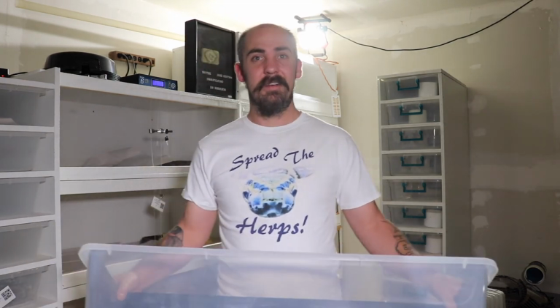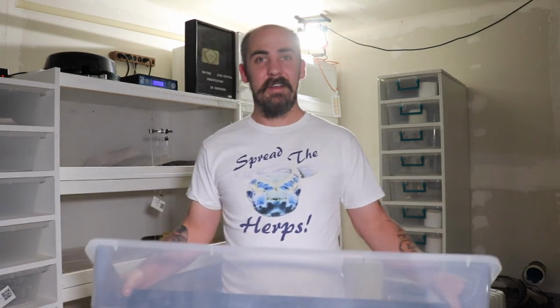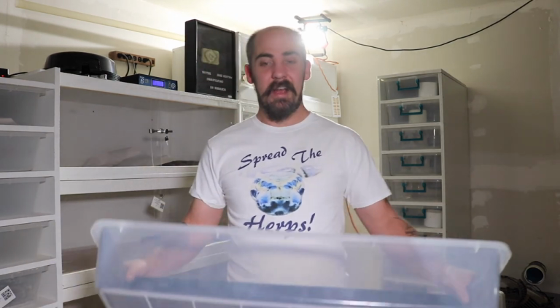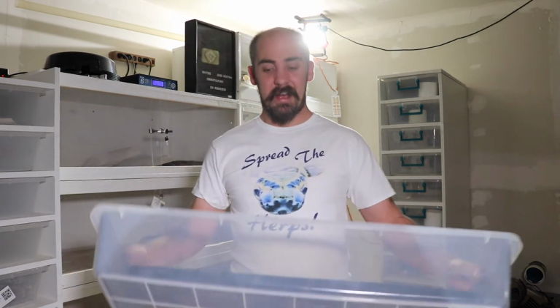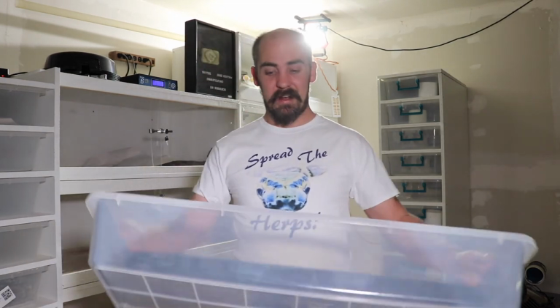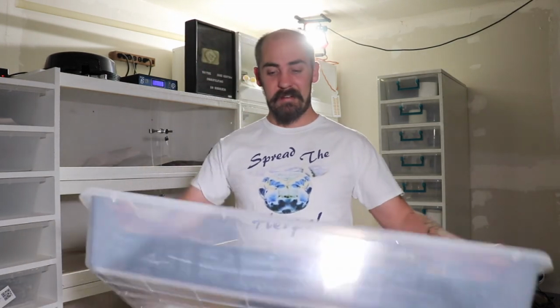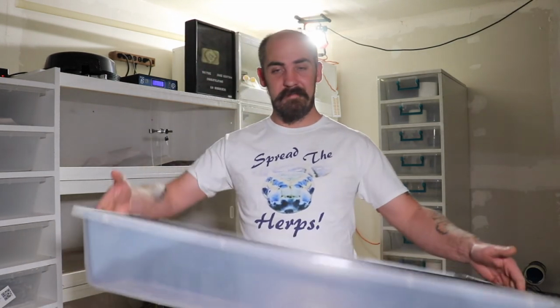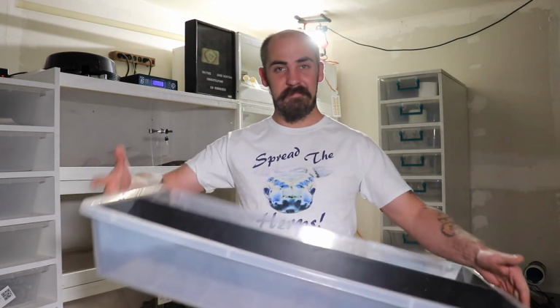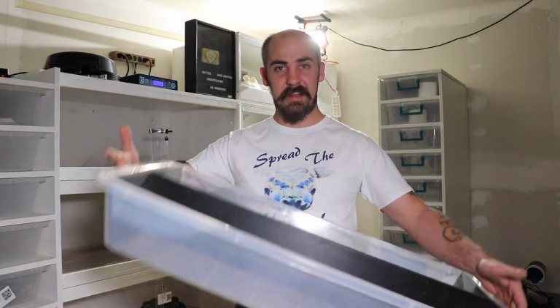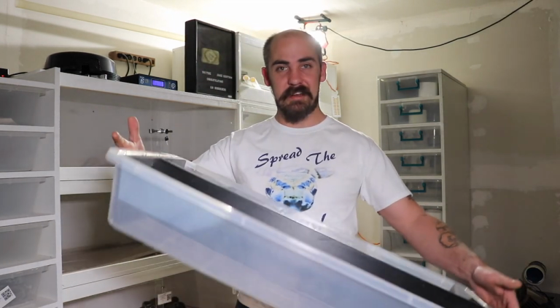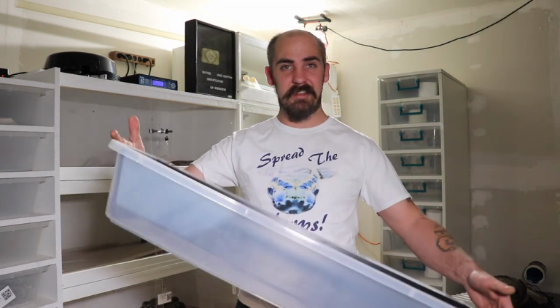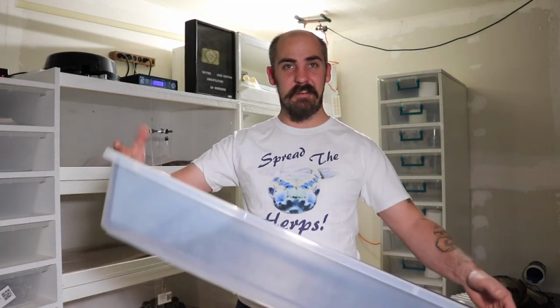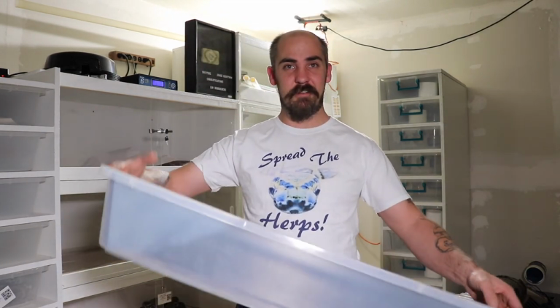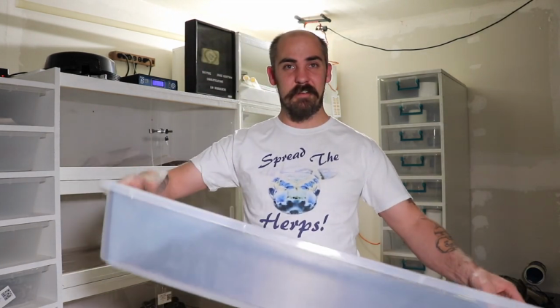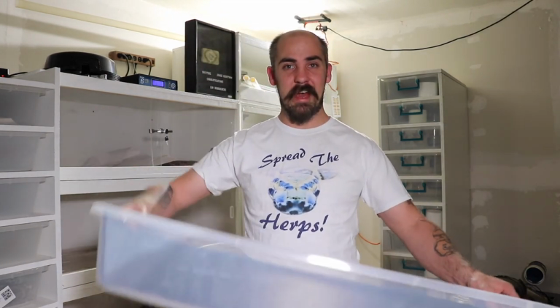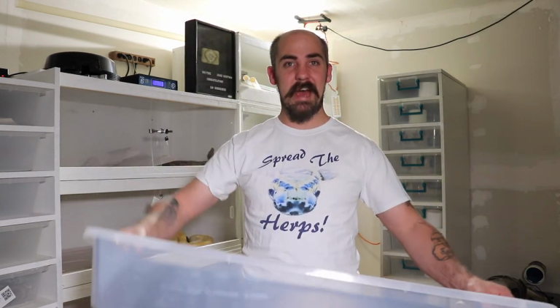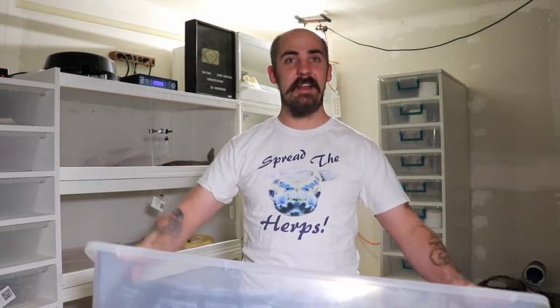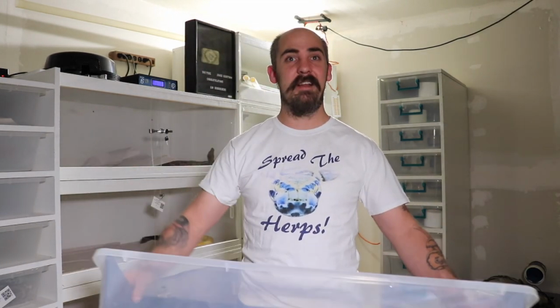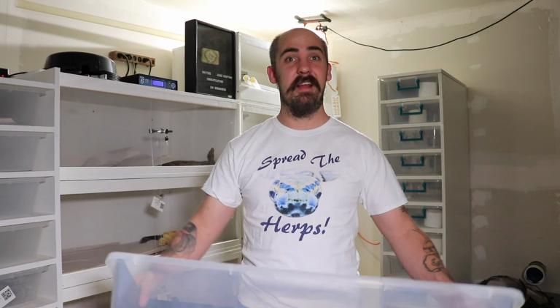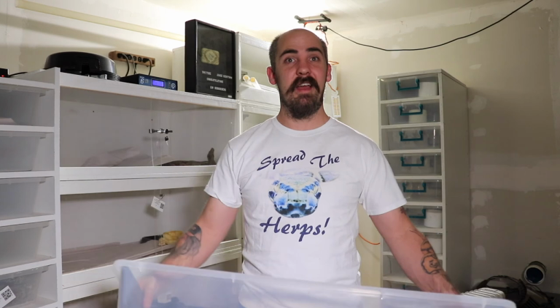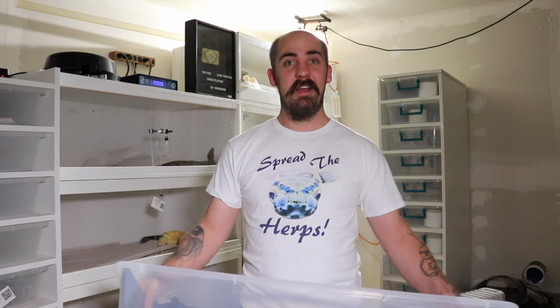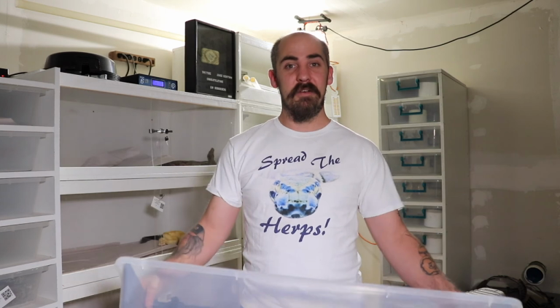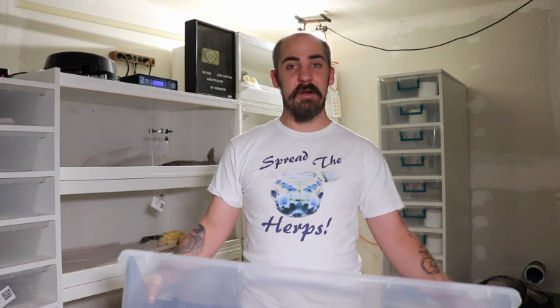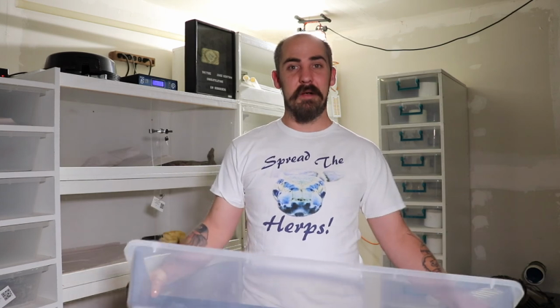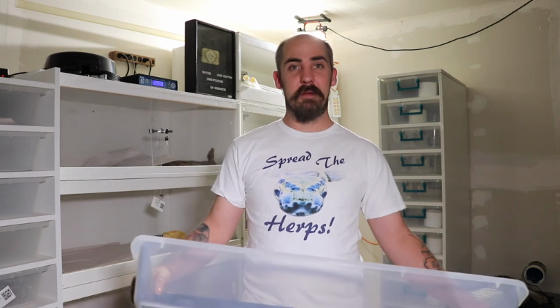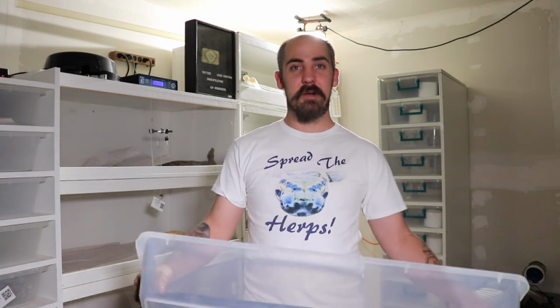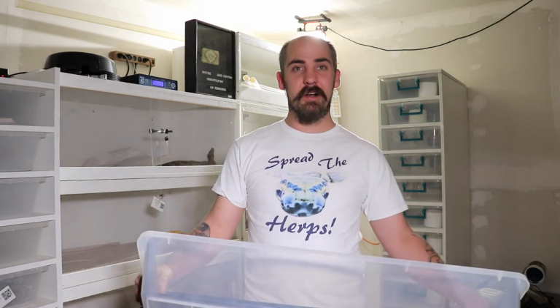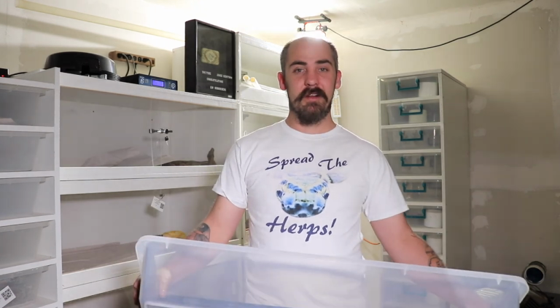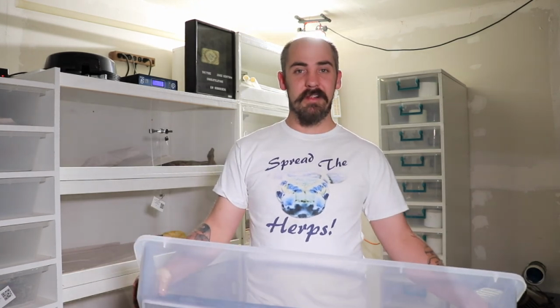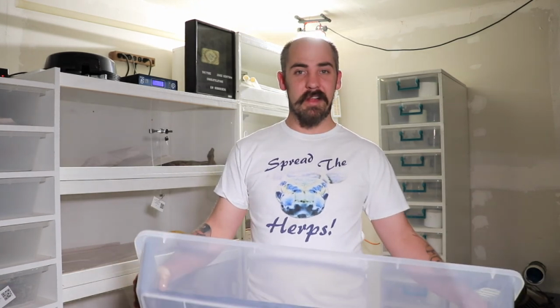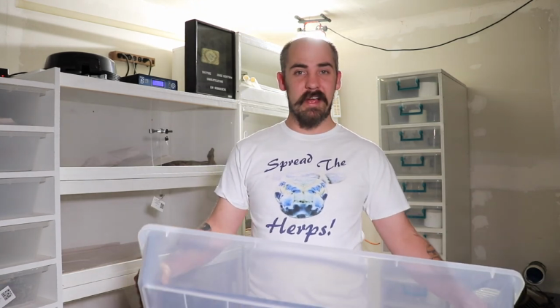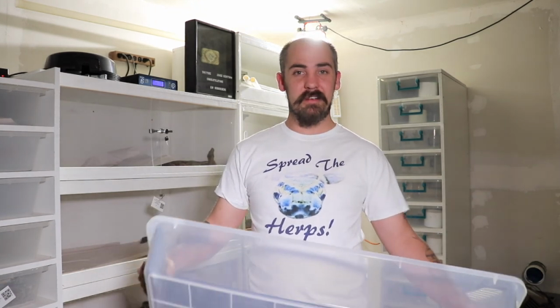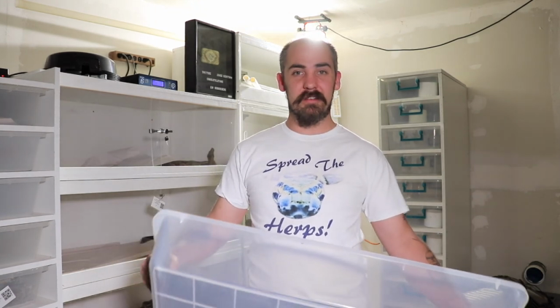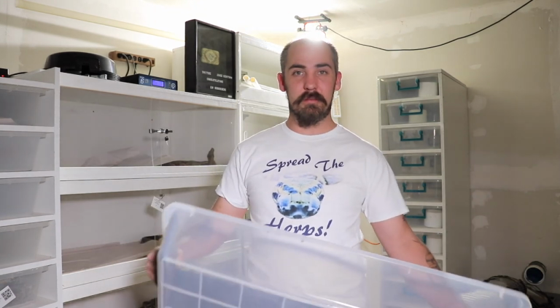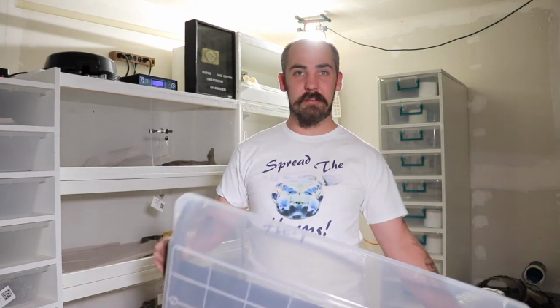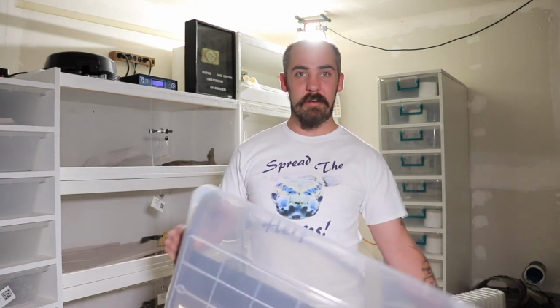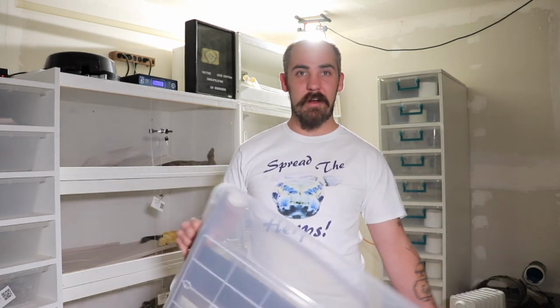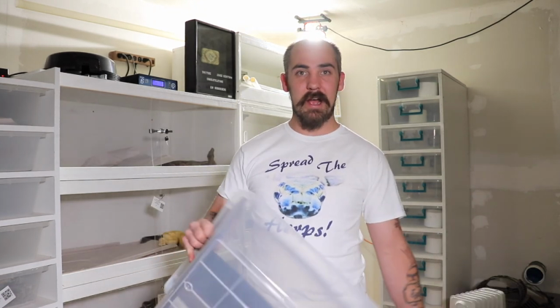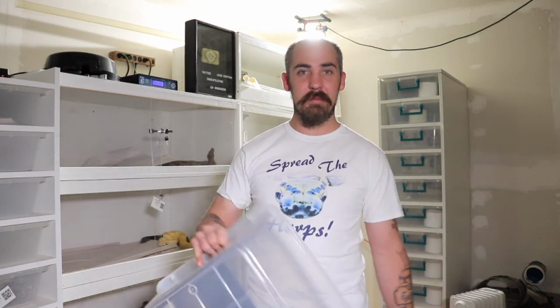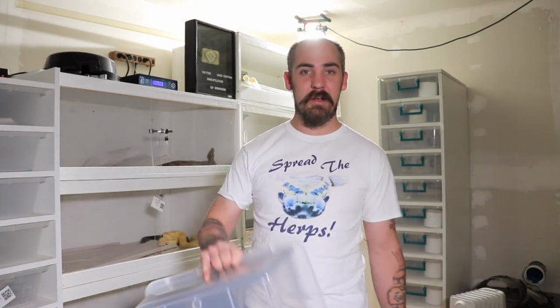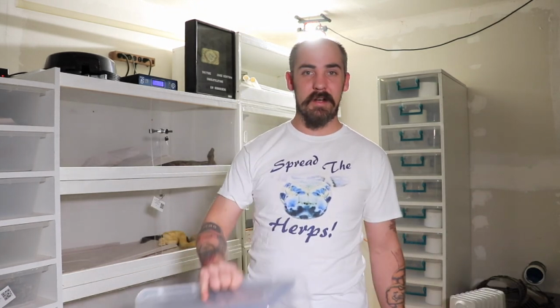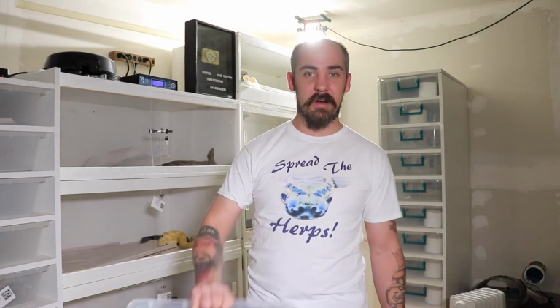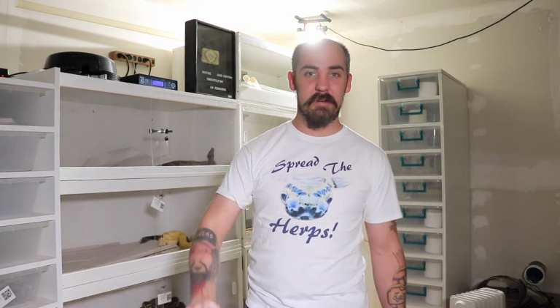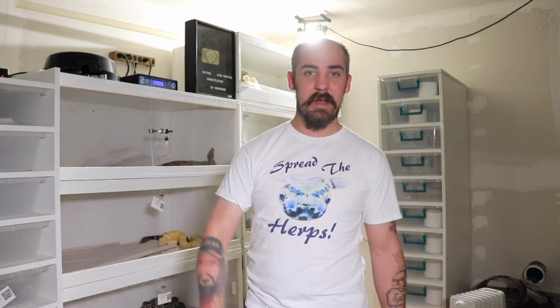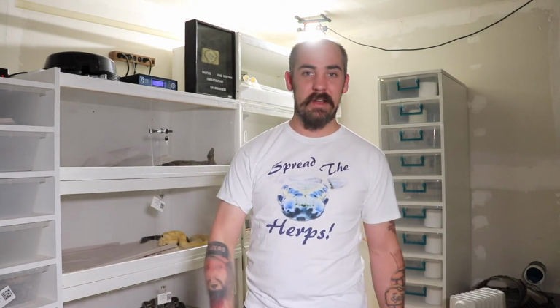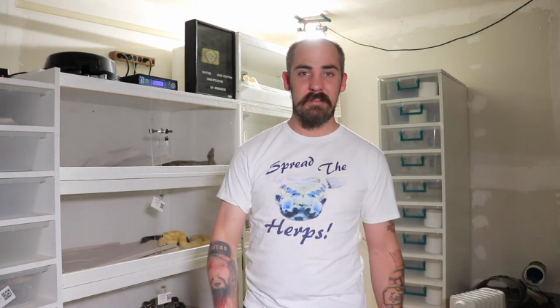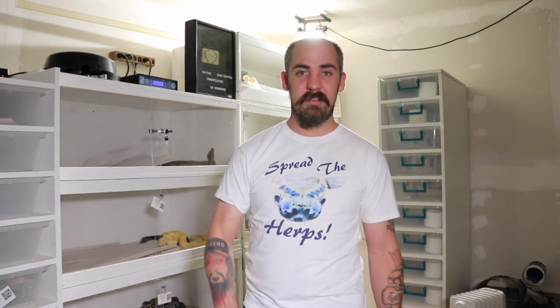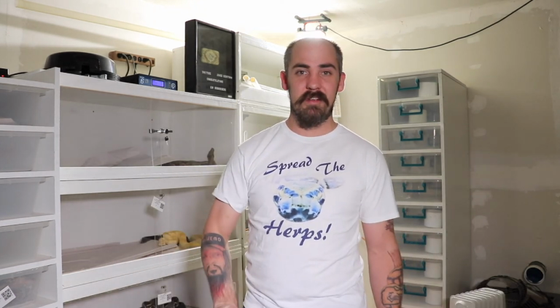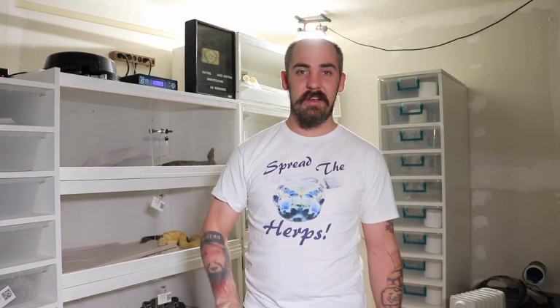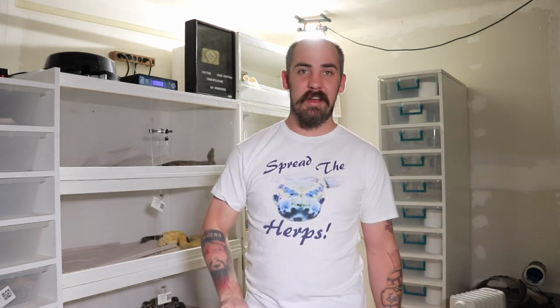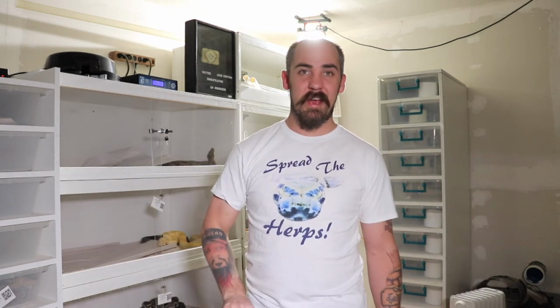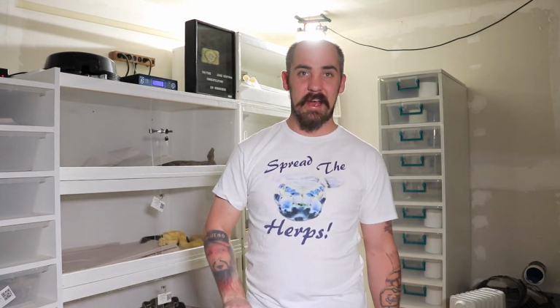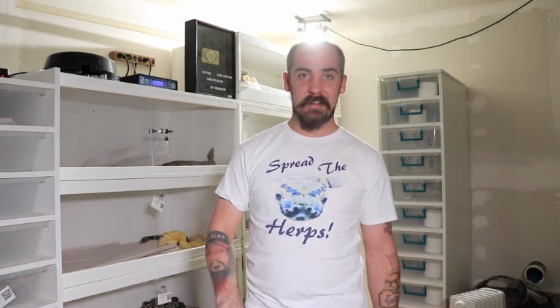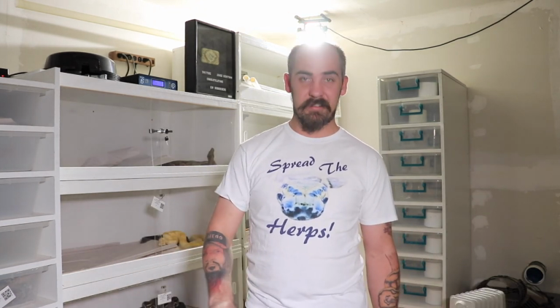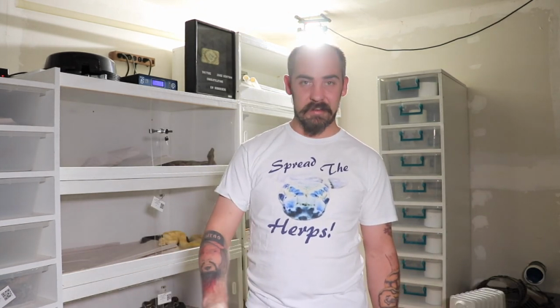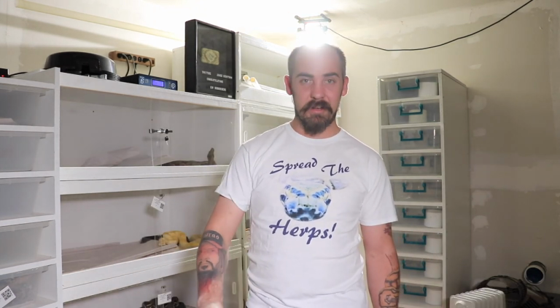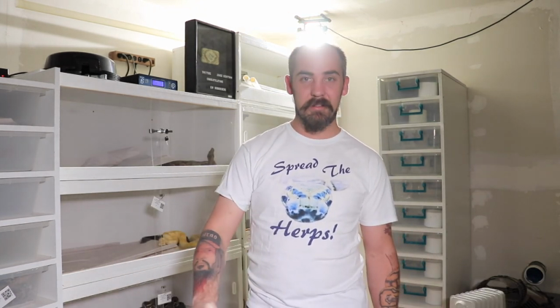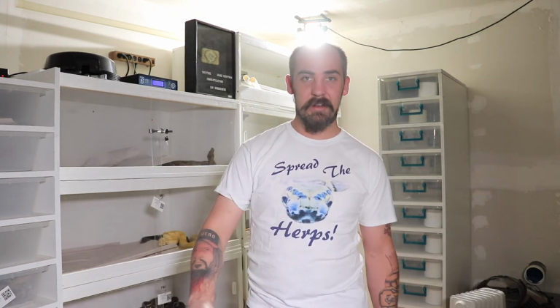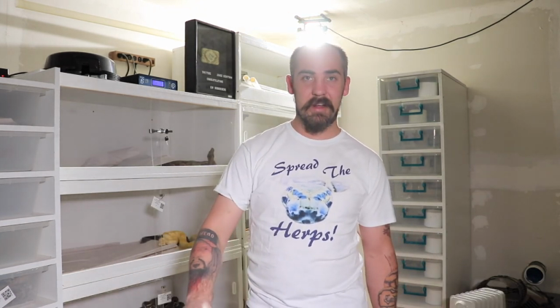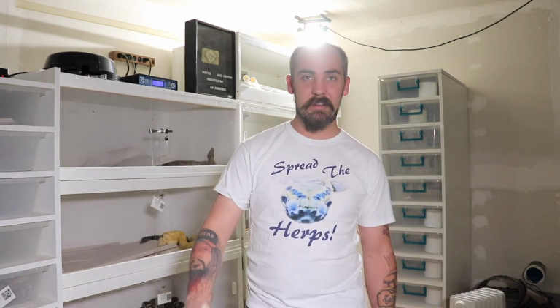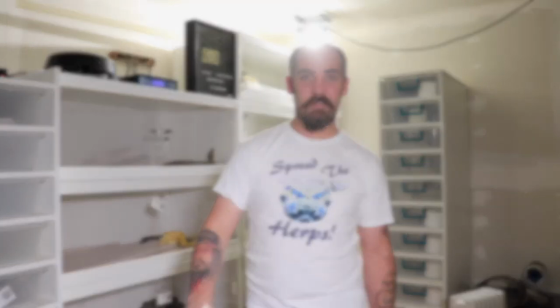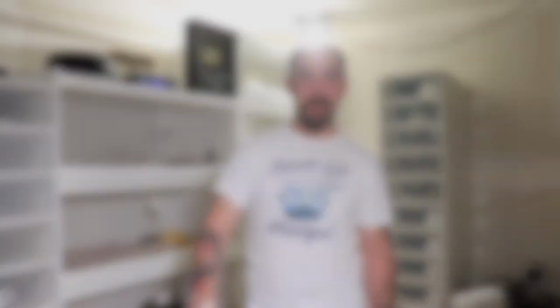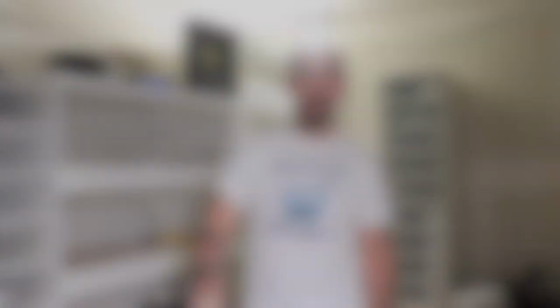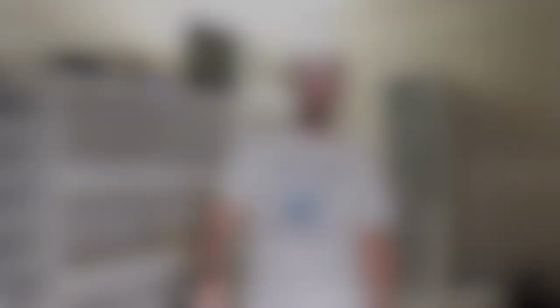And that's it for that. Remember to like, subscribe, comment, and see you in the next video.